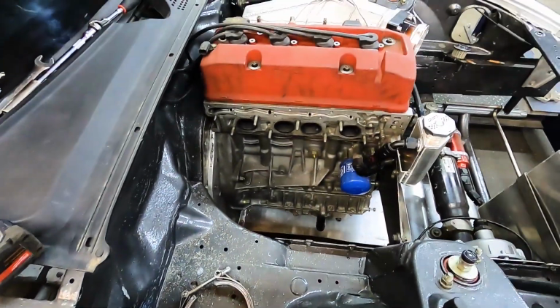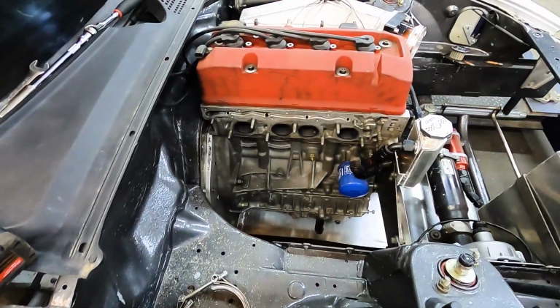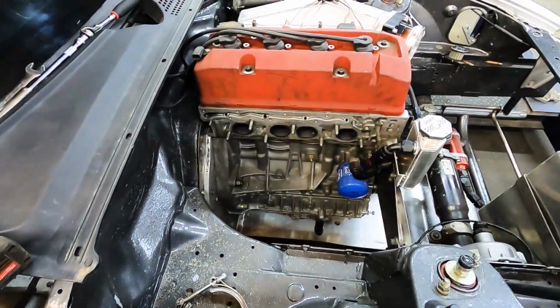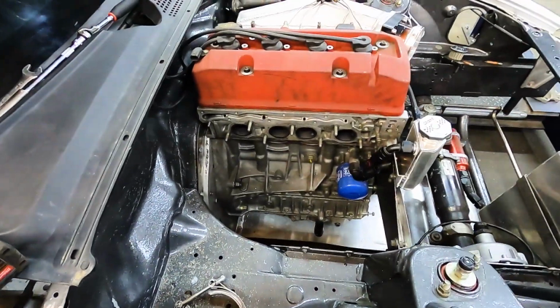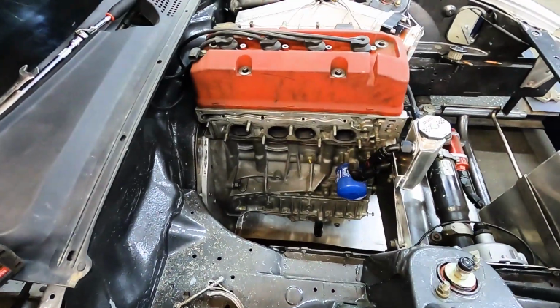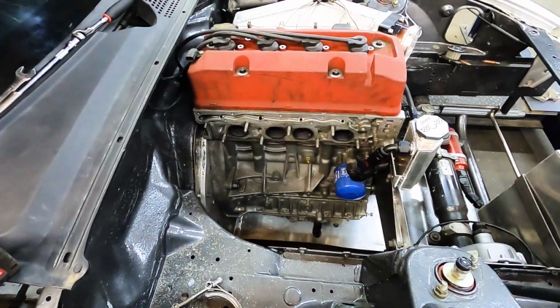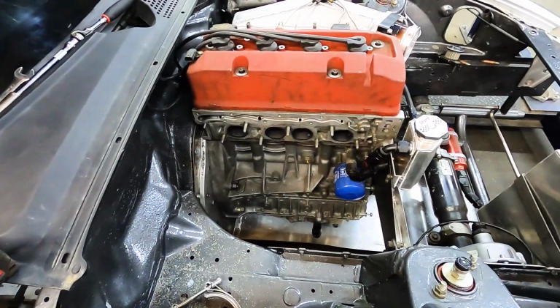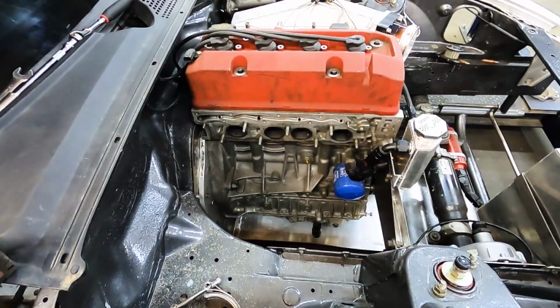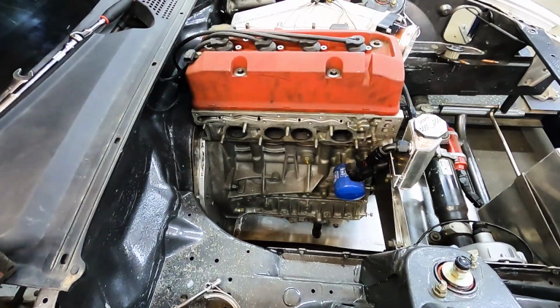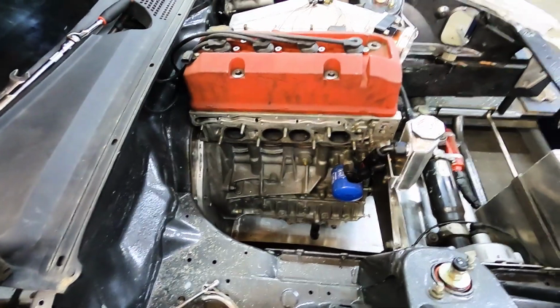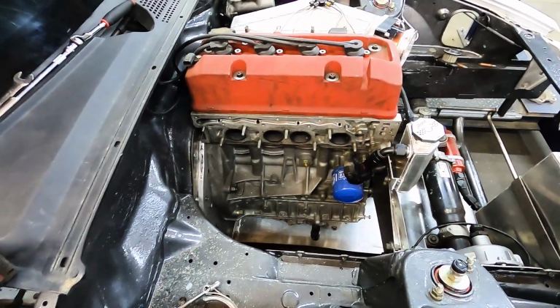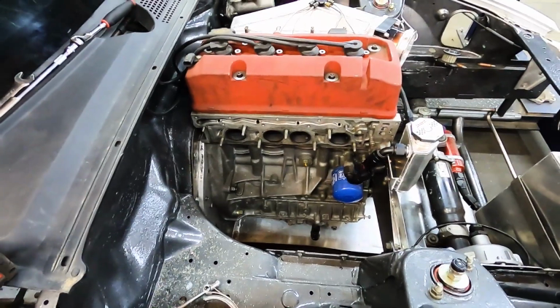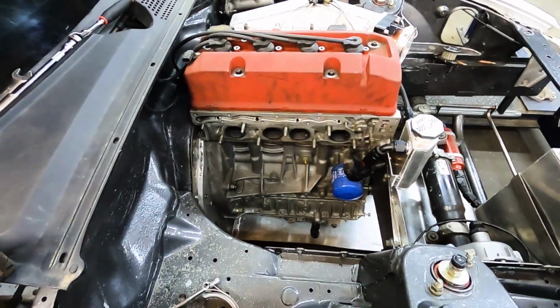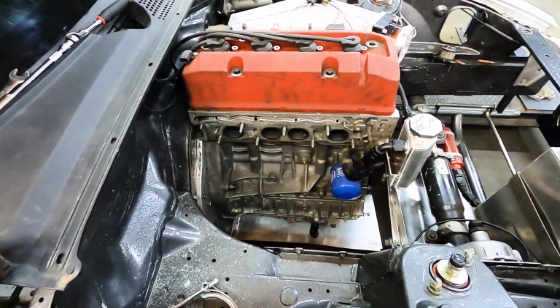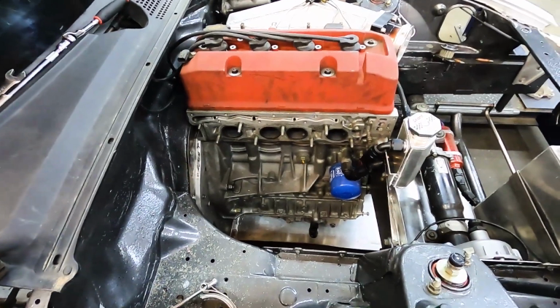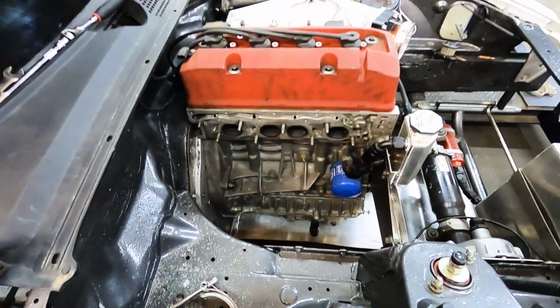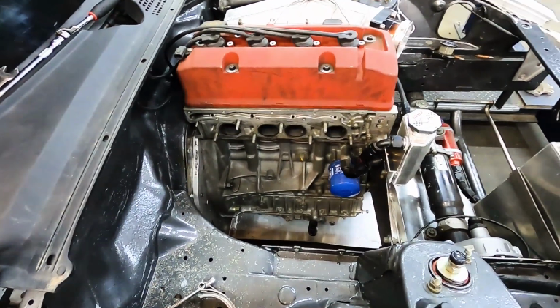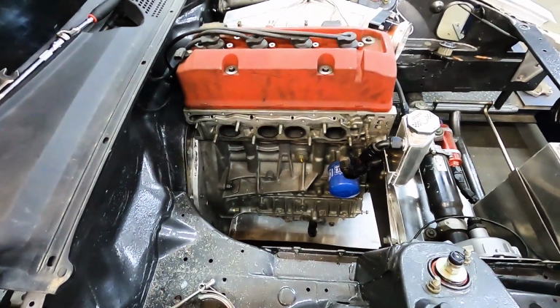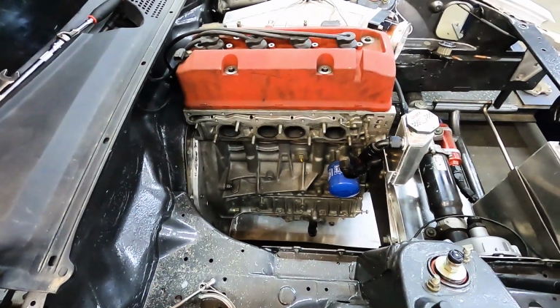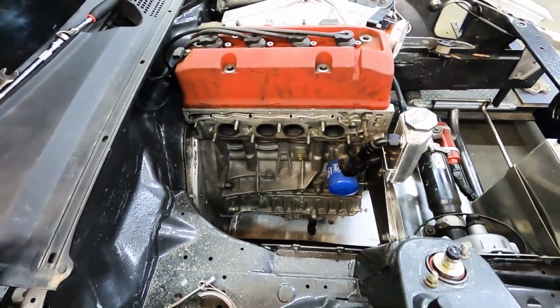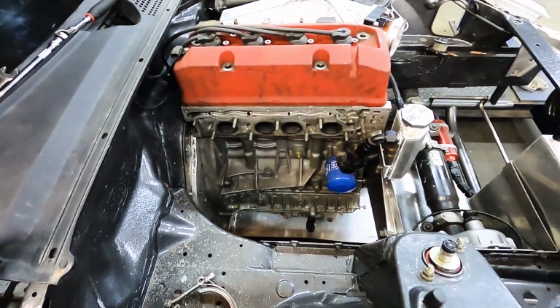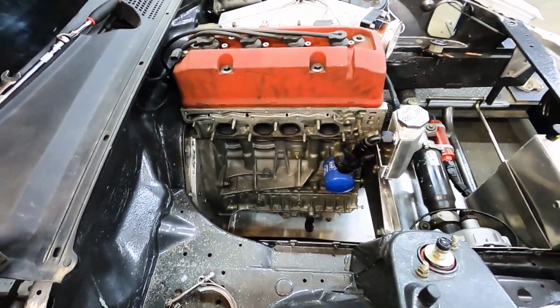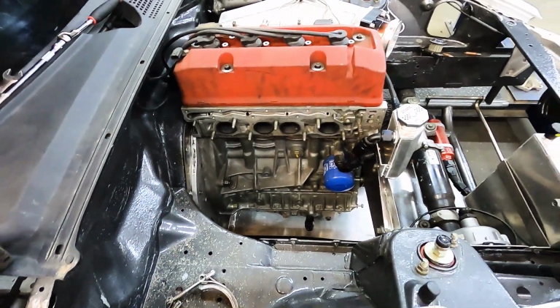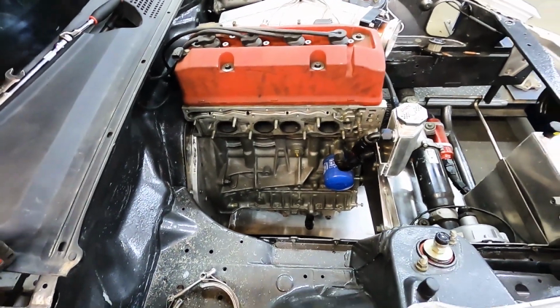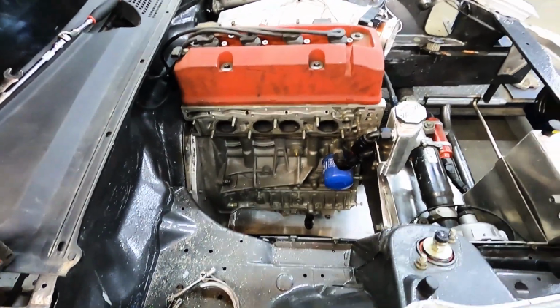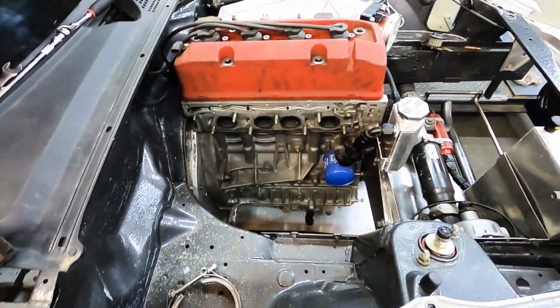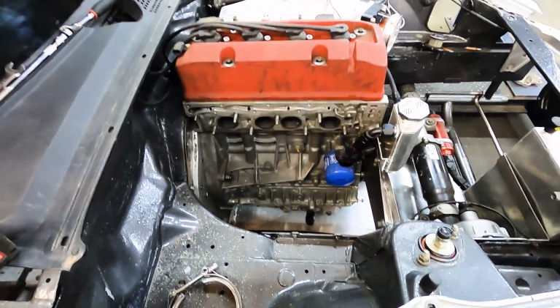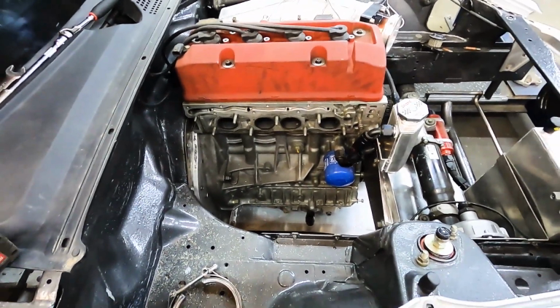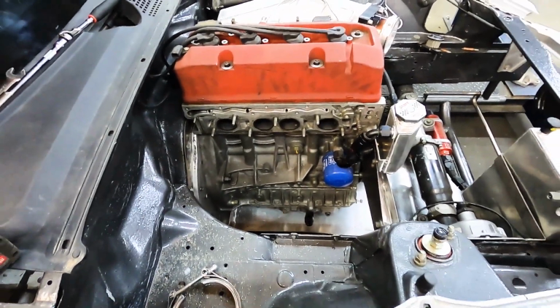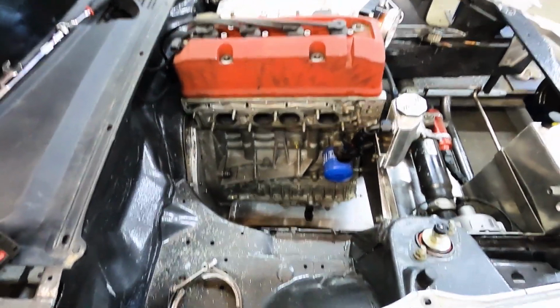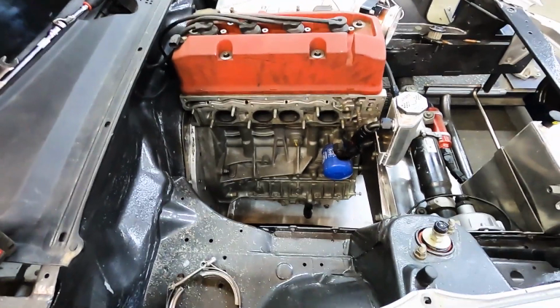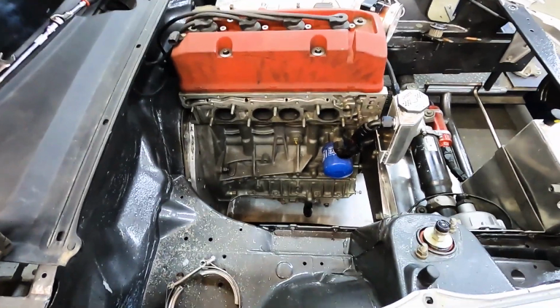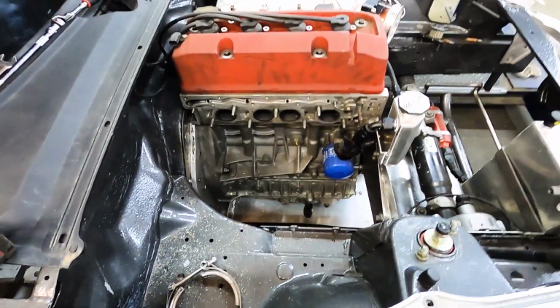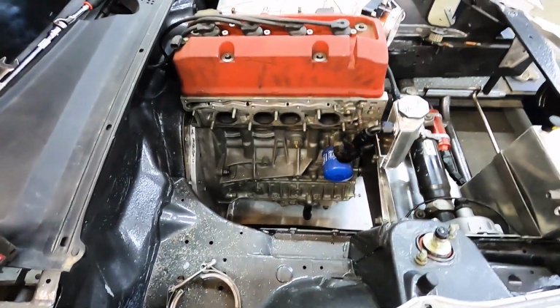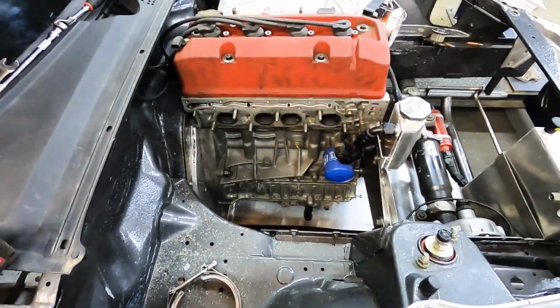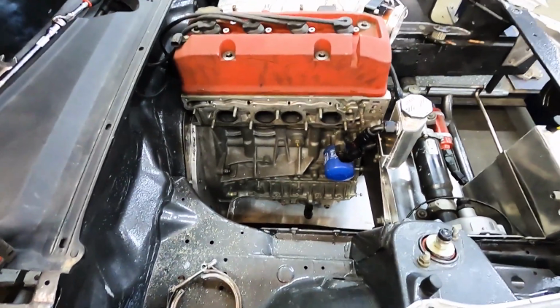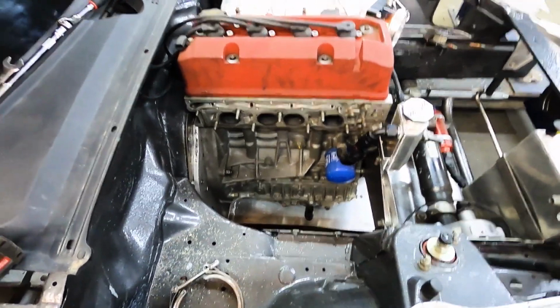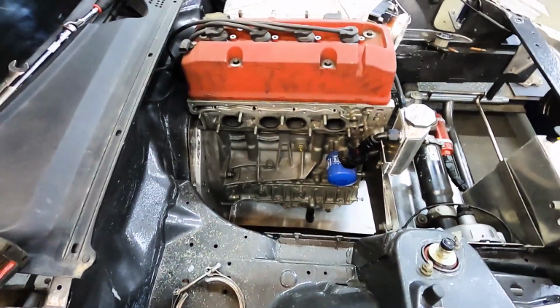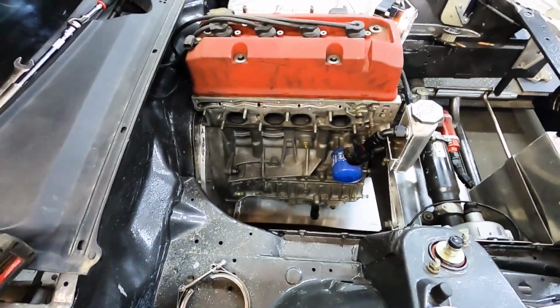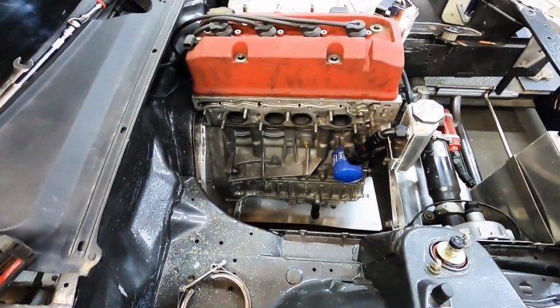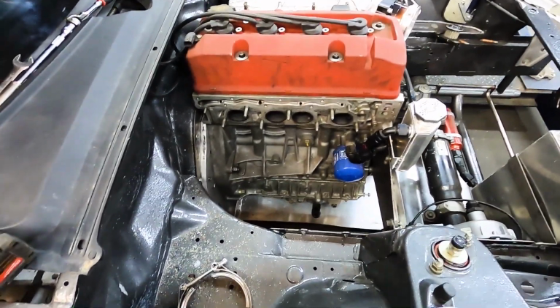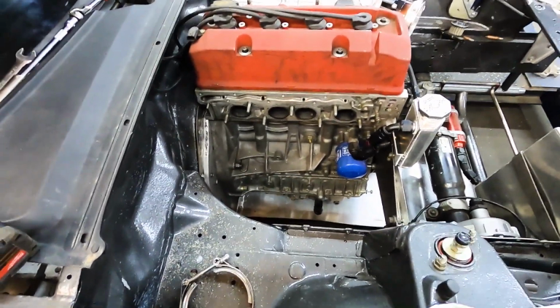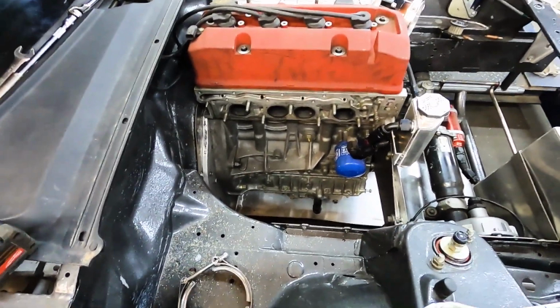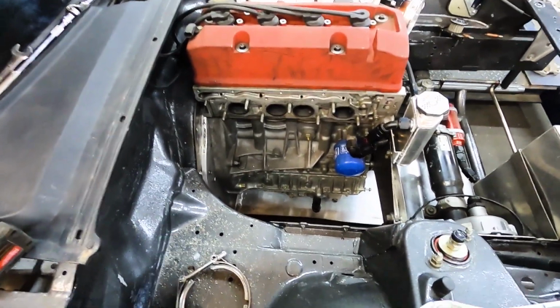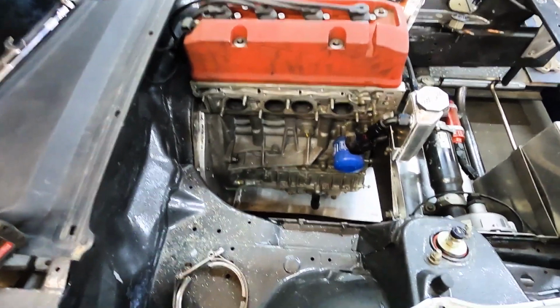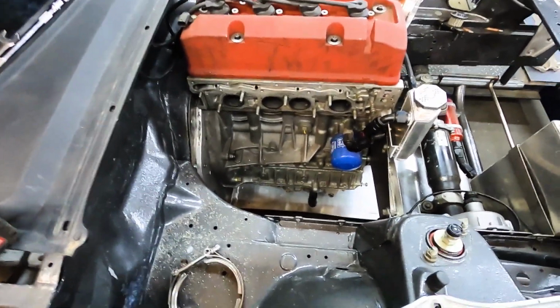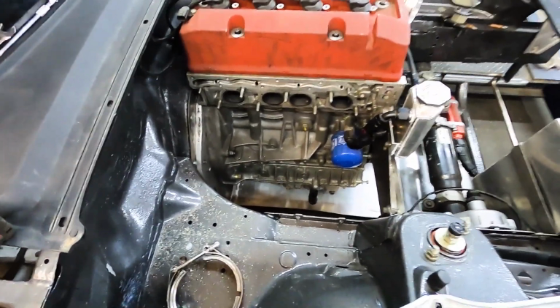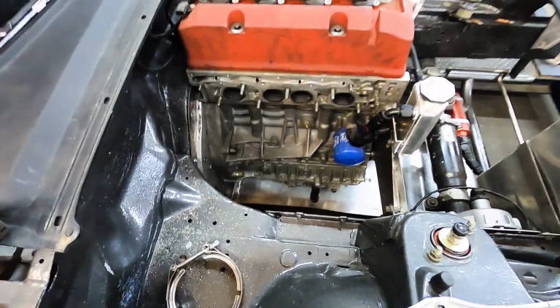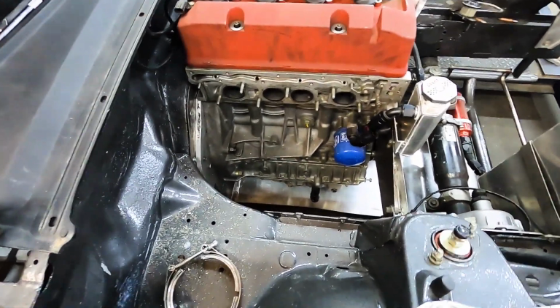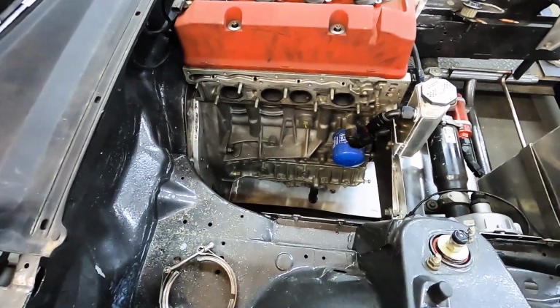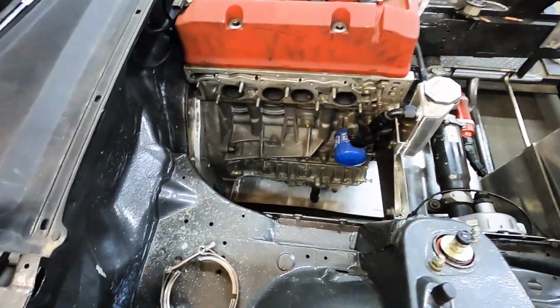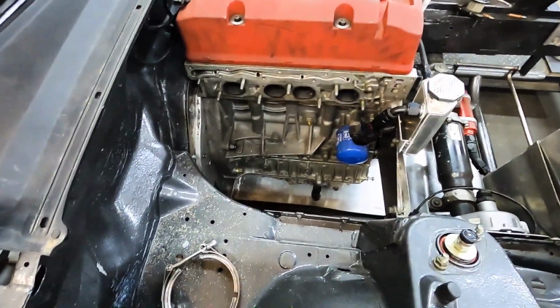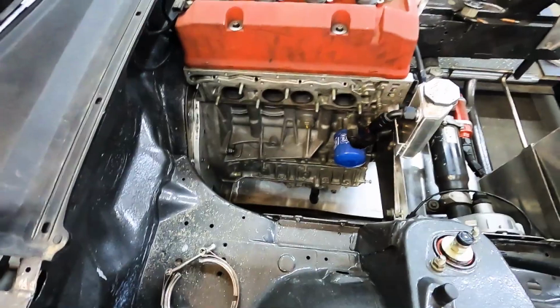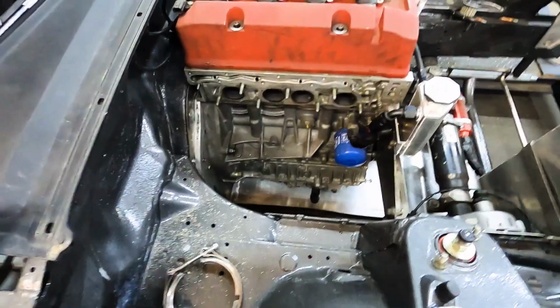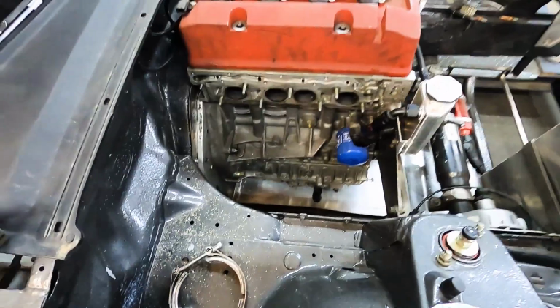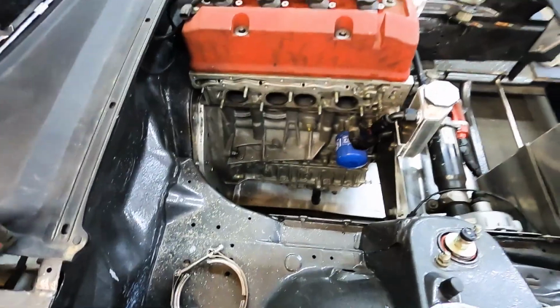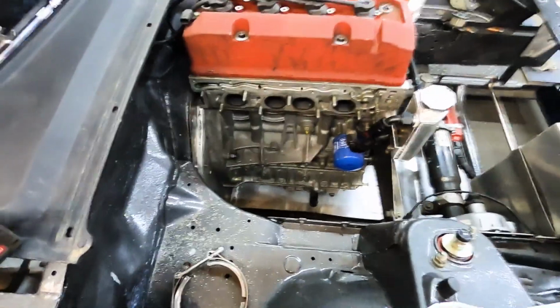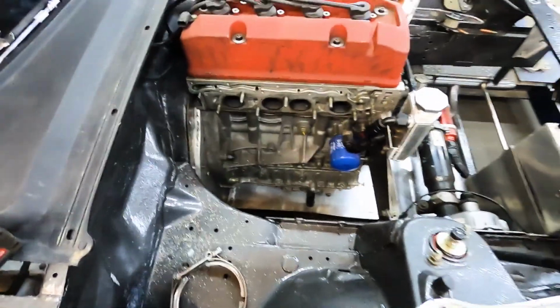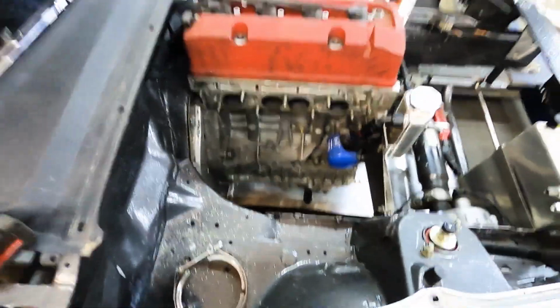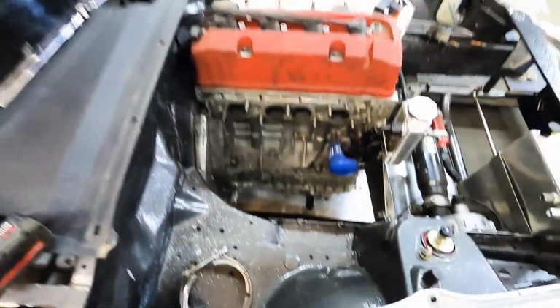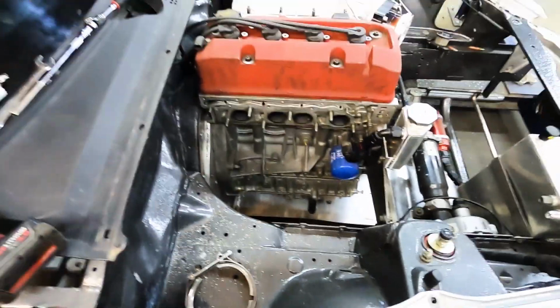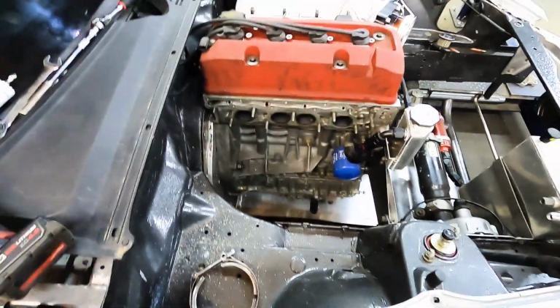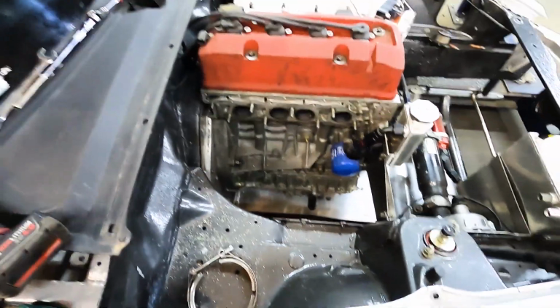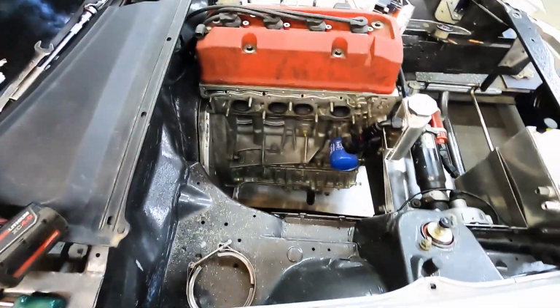I think I could fit one of them Pro Mod 88s in here — 55 something. Big turbo, big turbo.